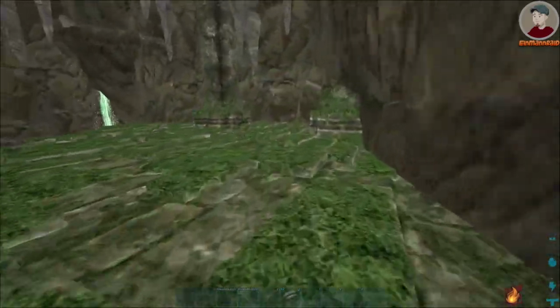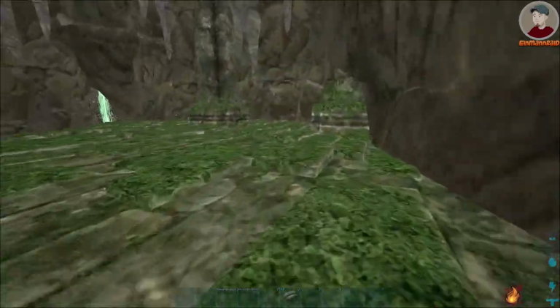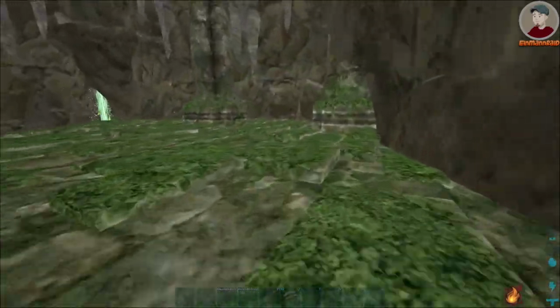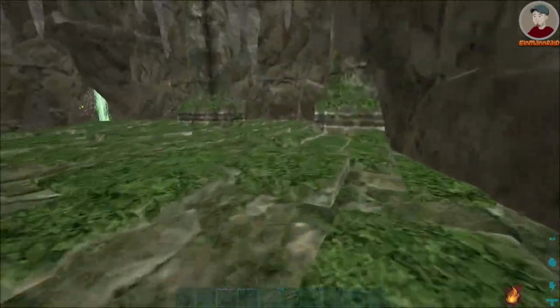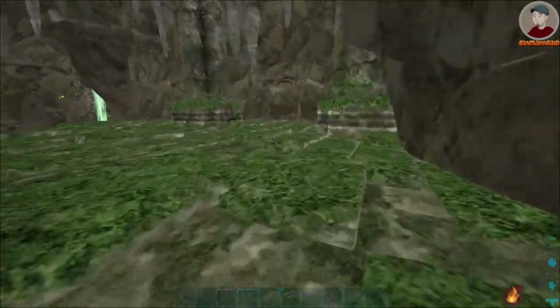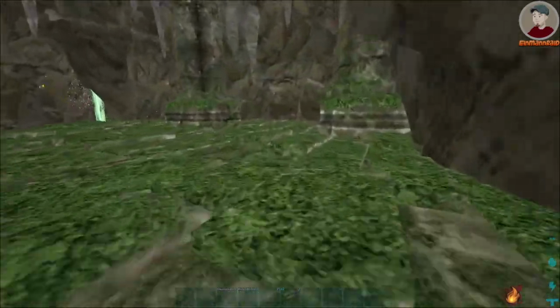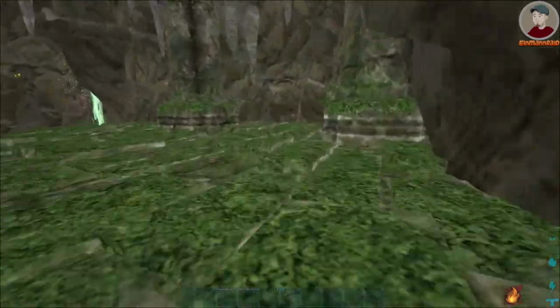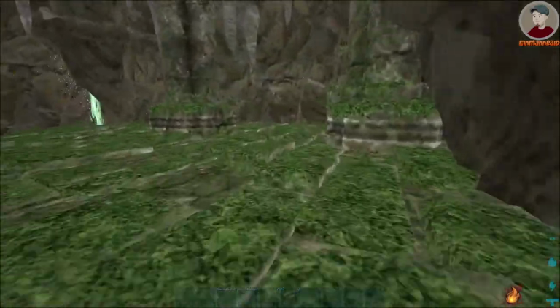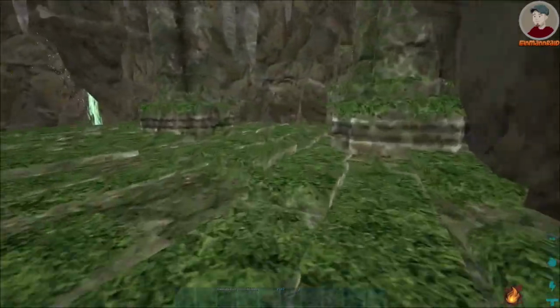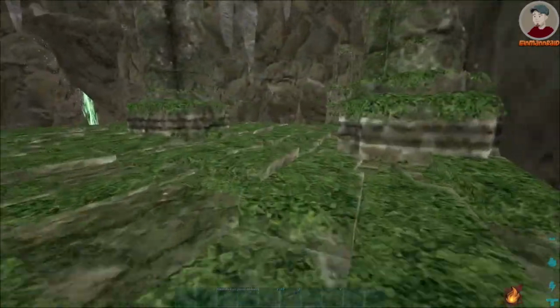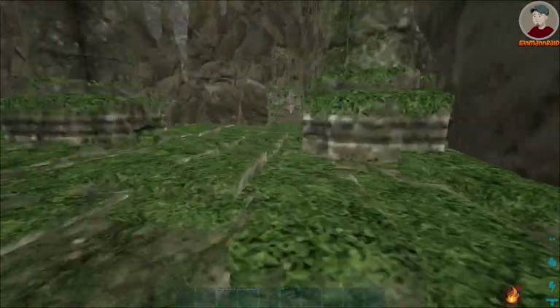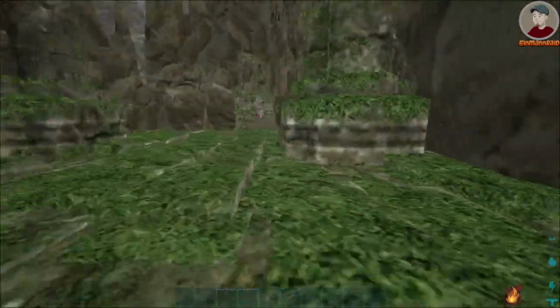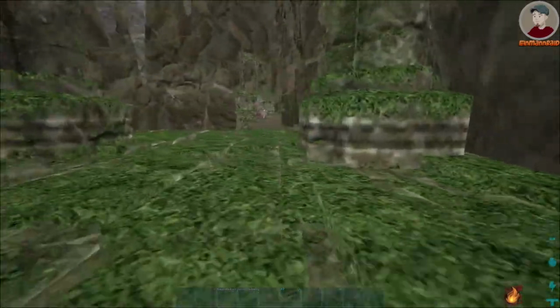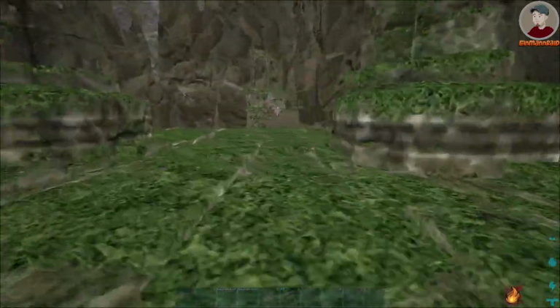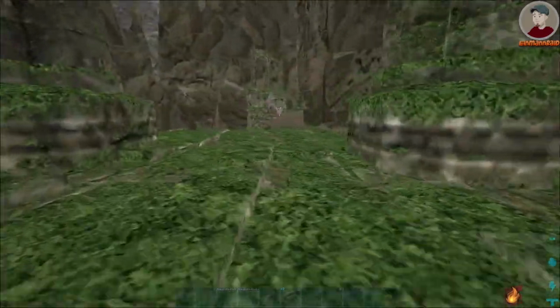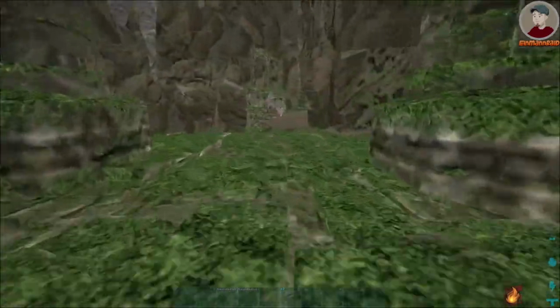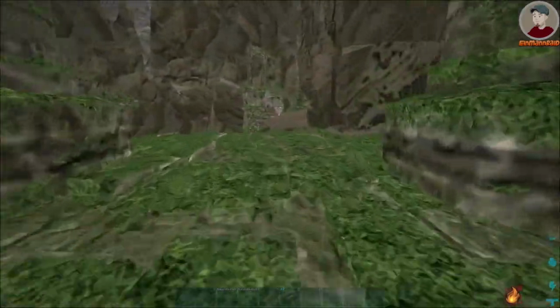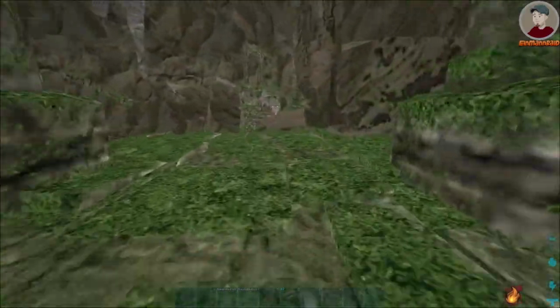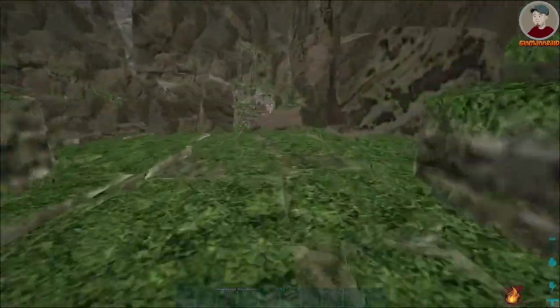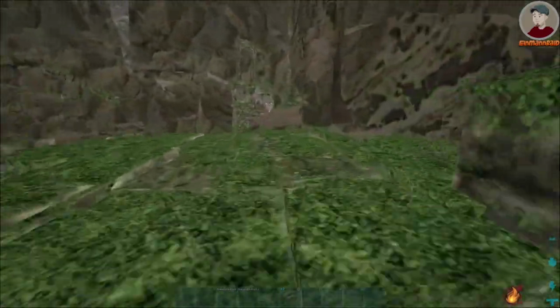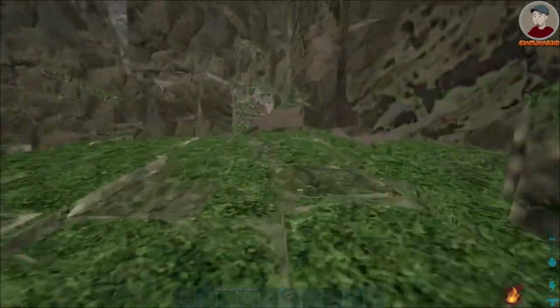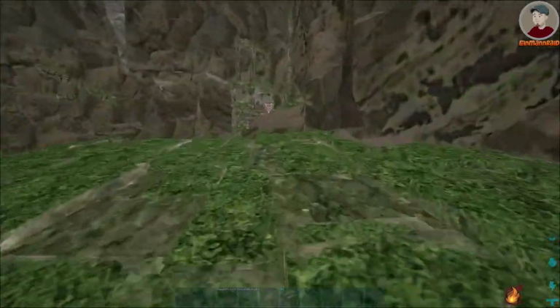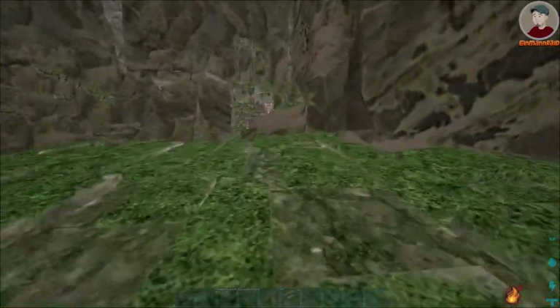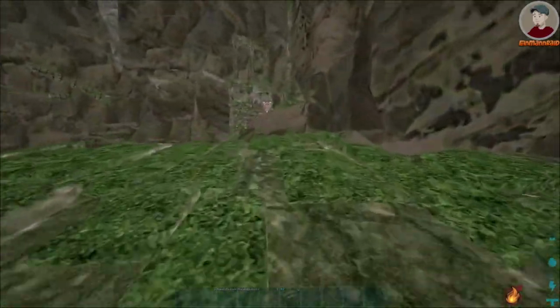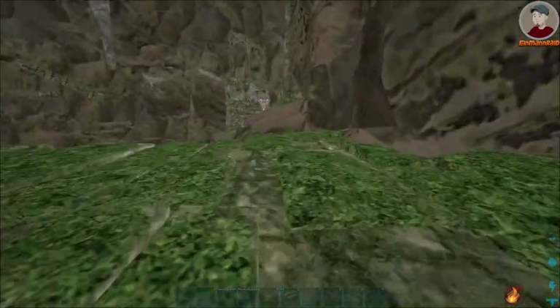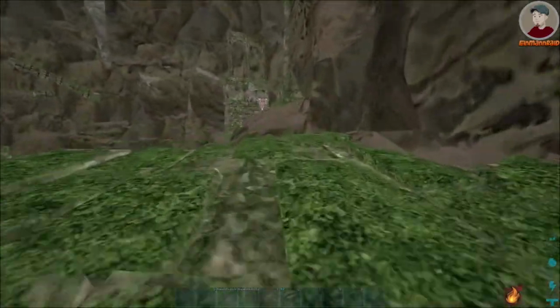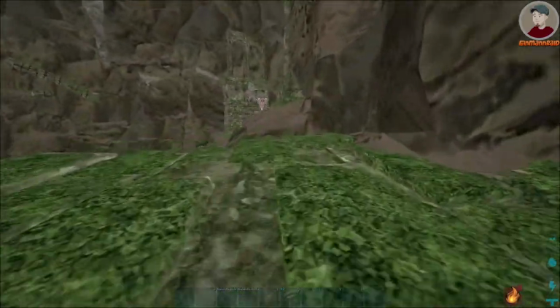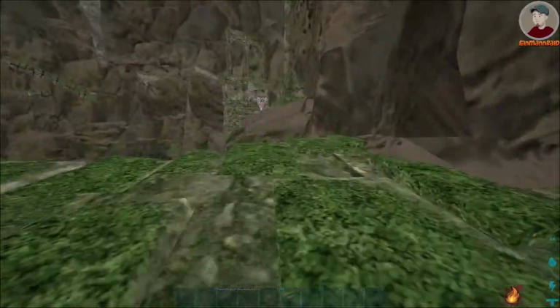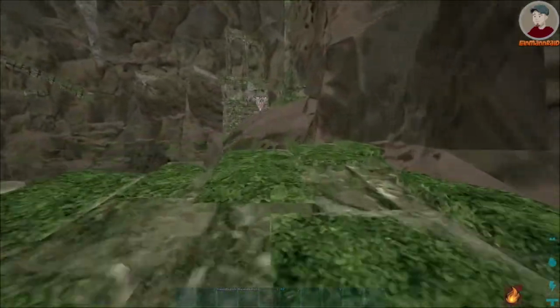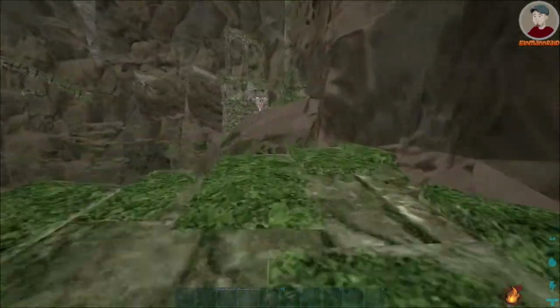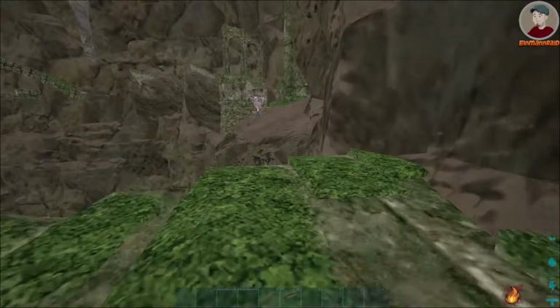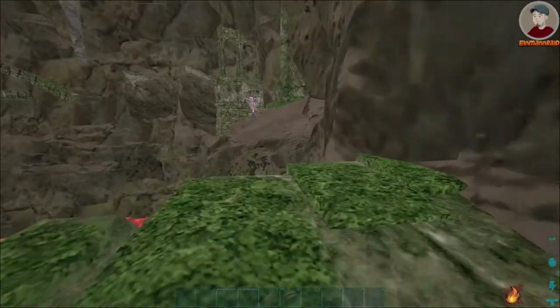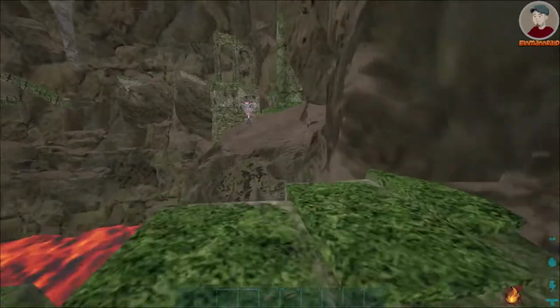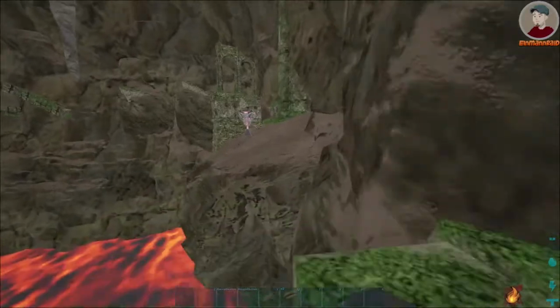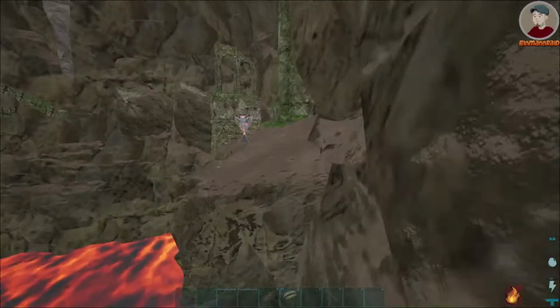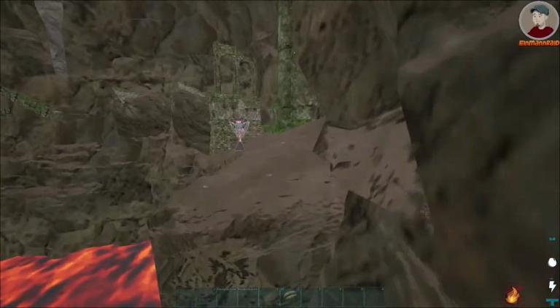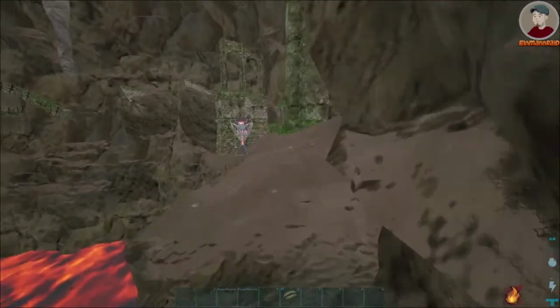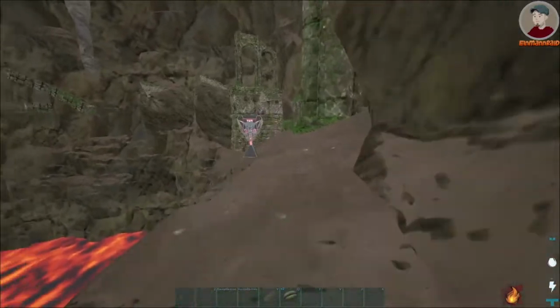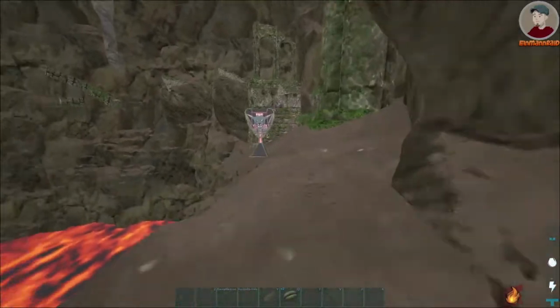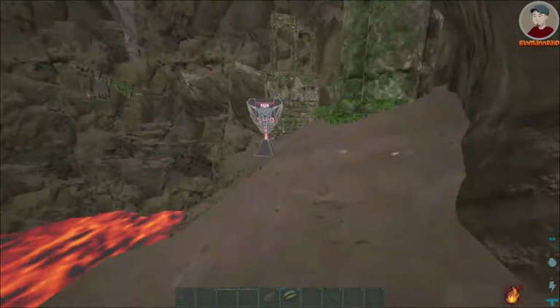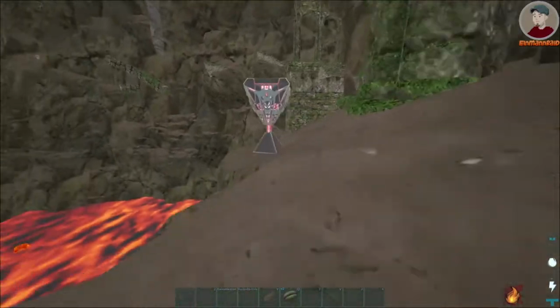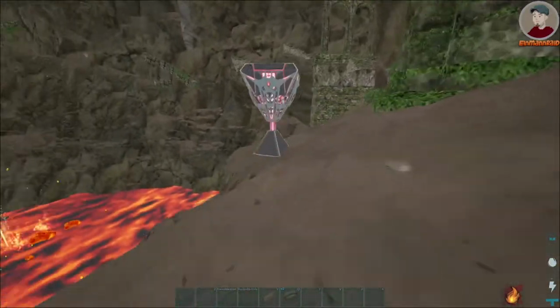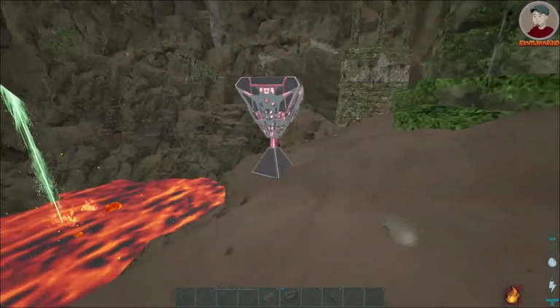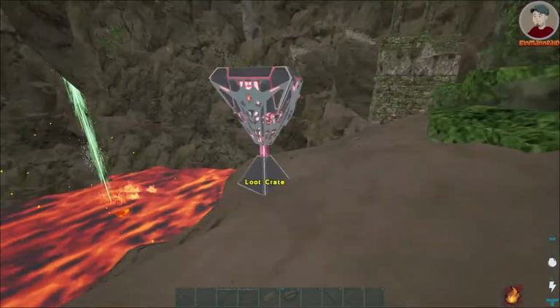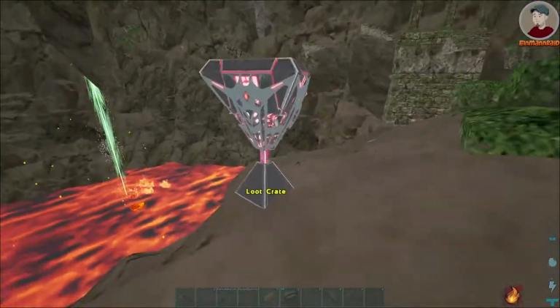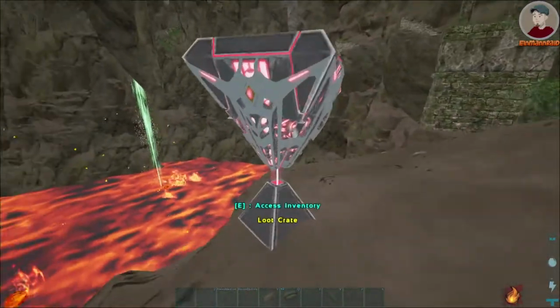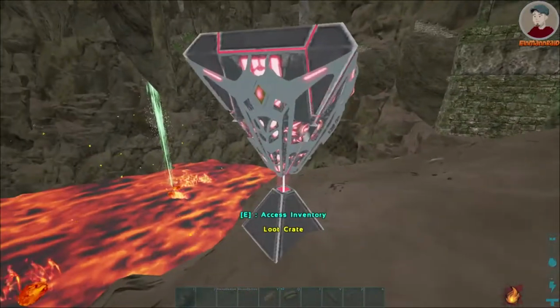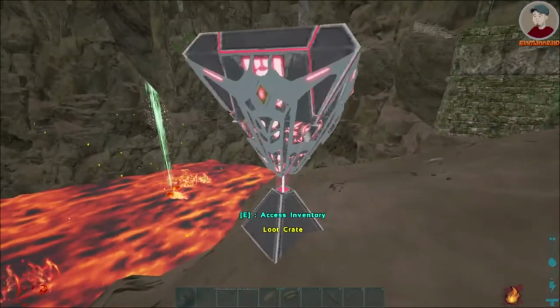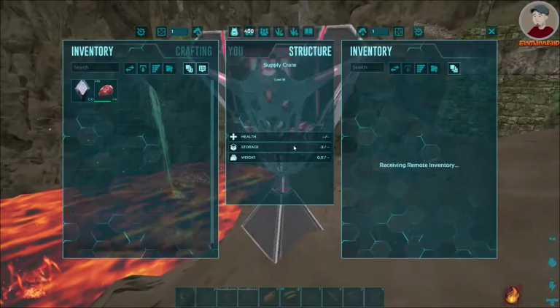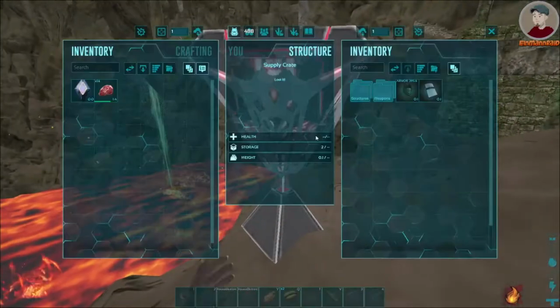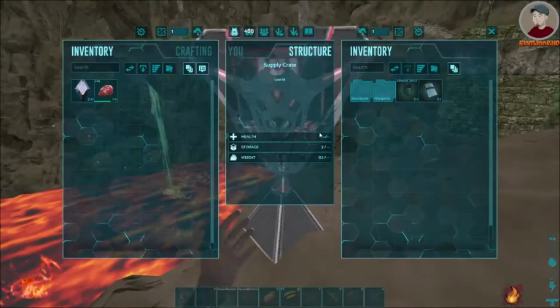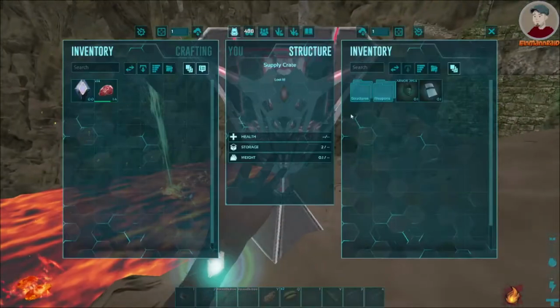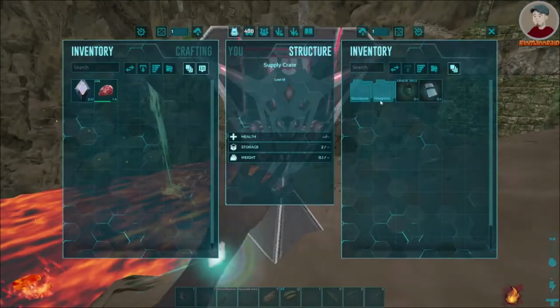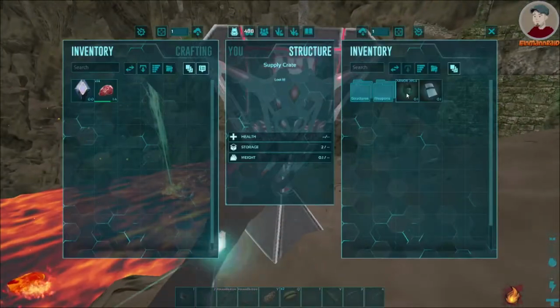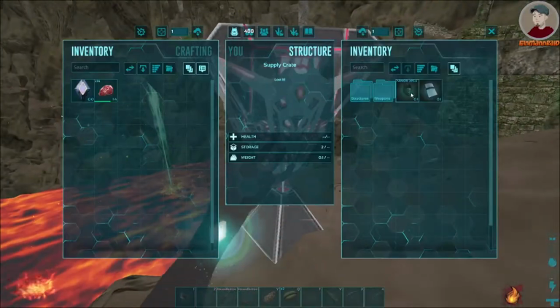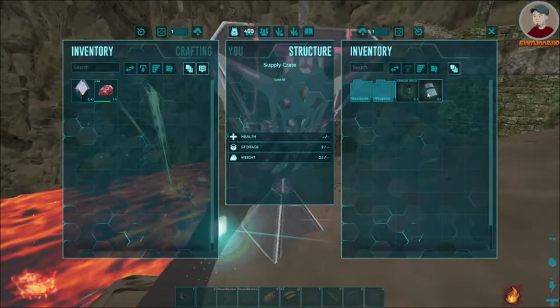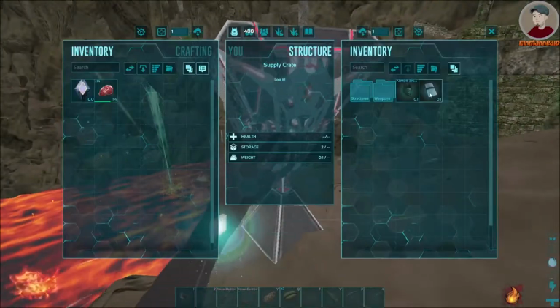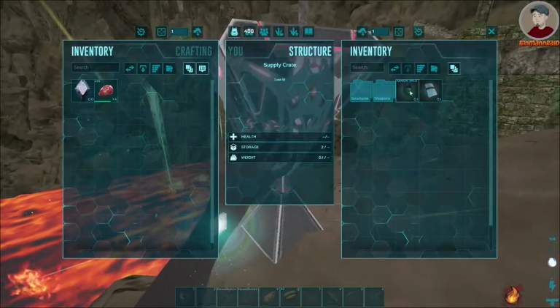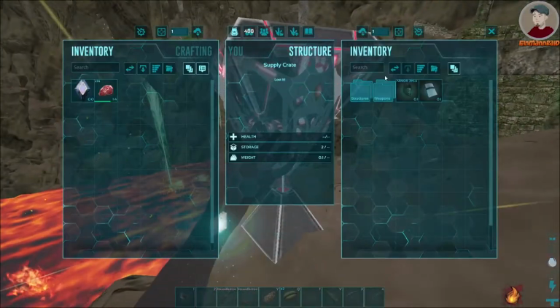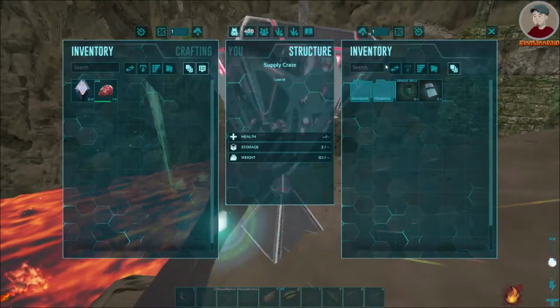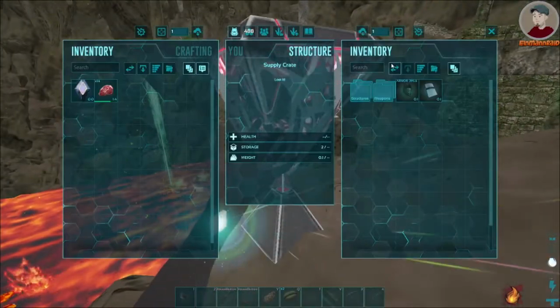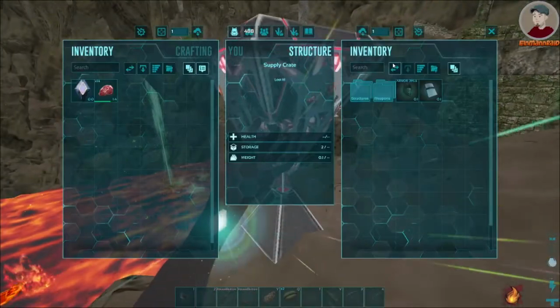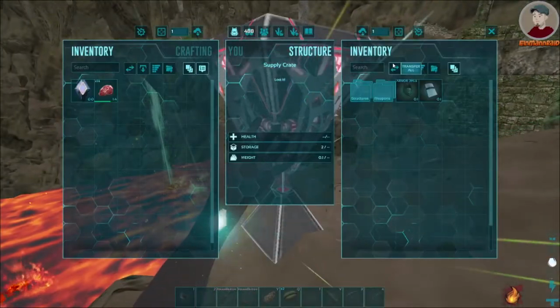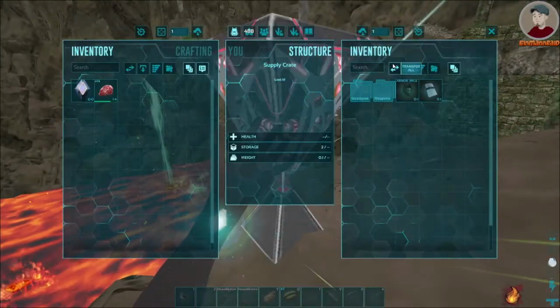Get up this ramp and do a power jump to get access to the first loot drop. Open up the first loot crate and you can walk back to save the loot if you want to.